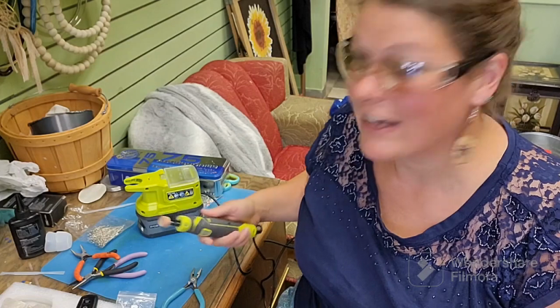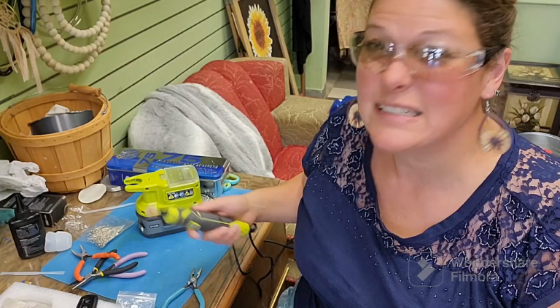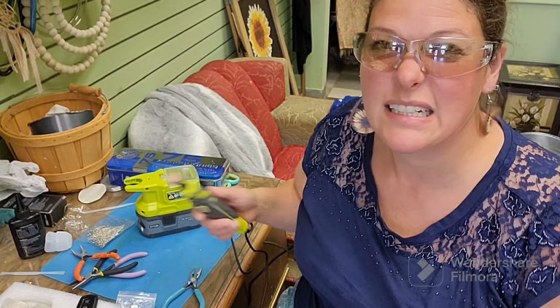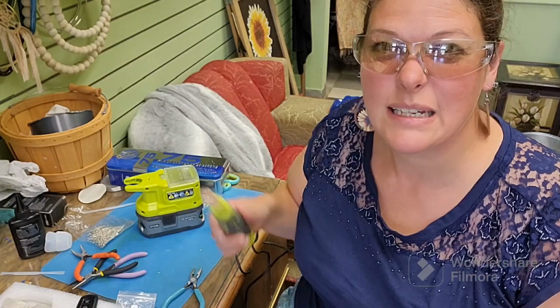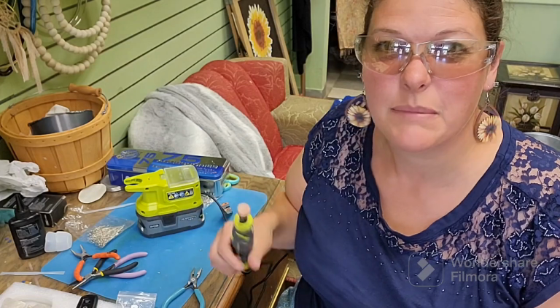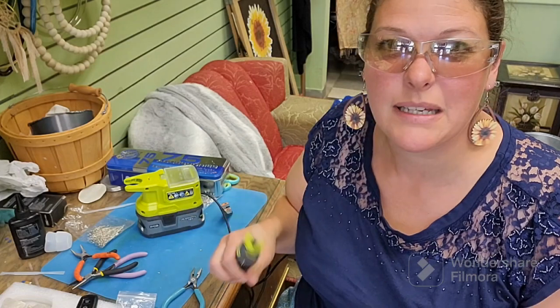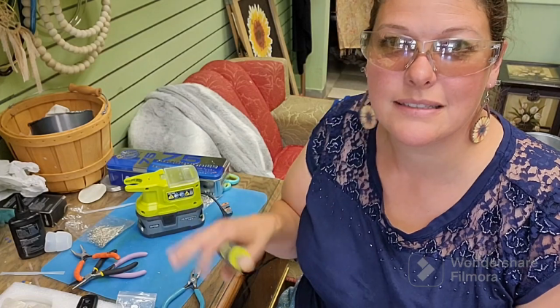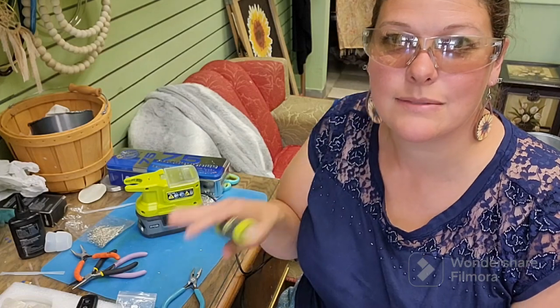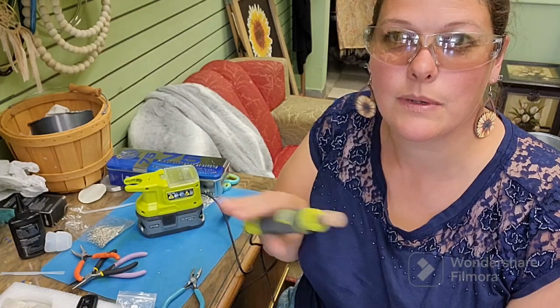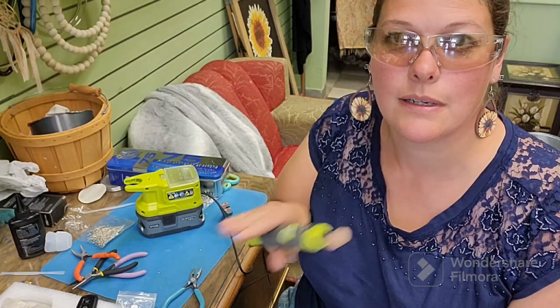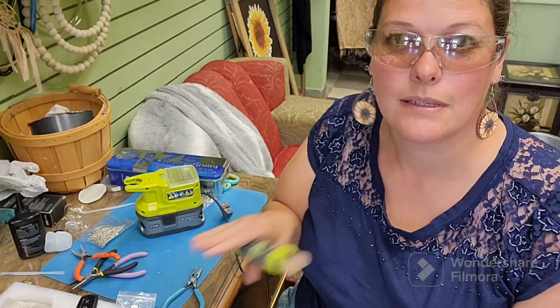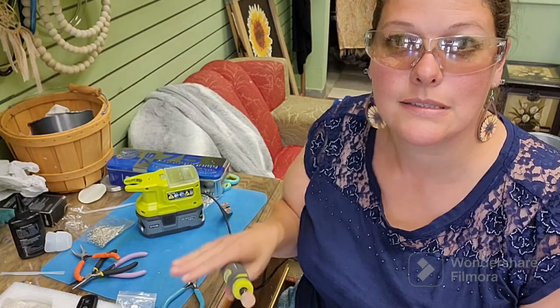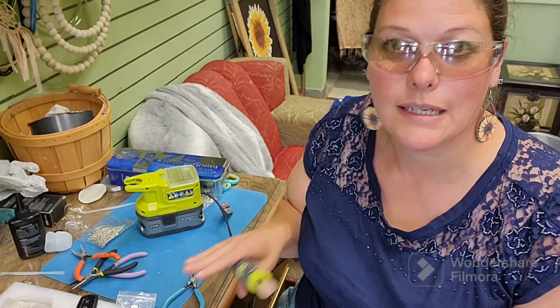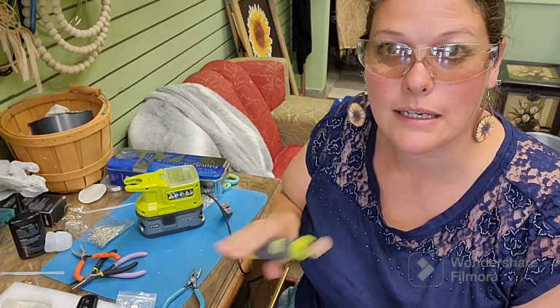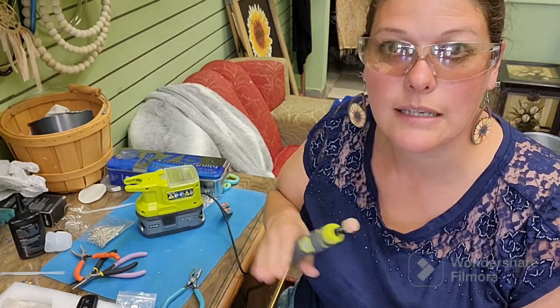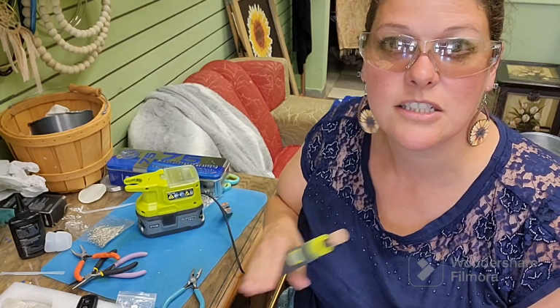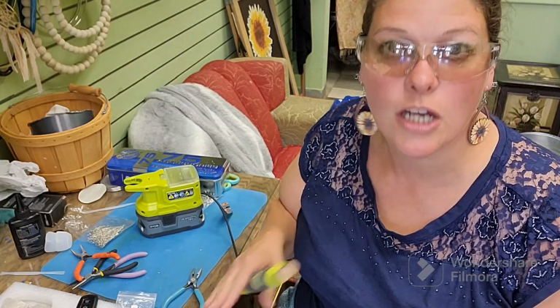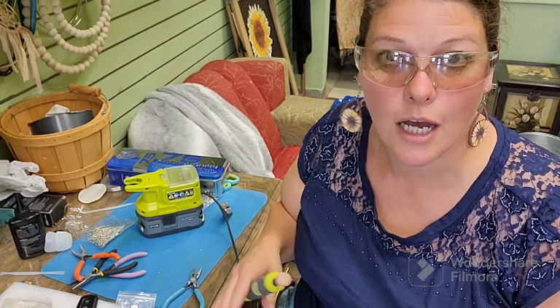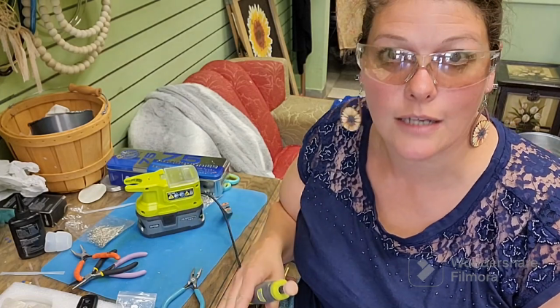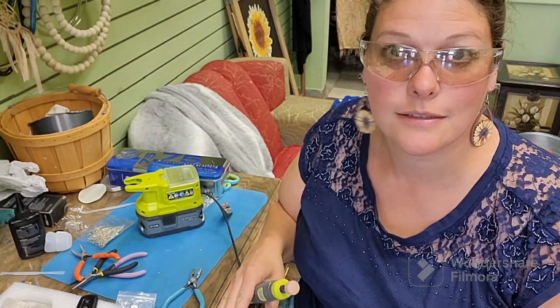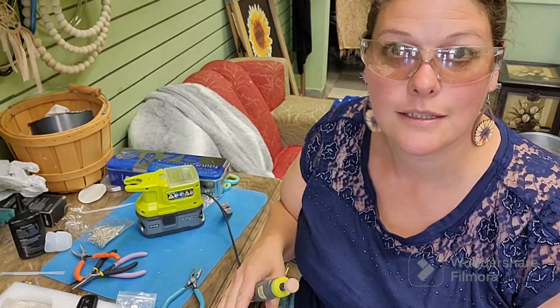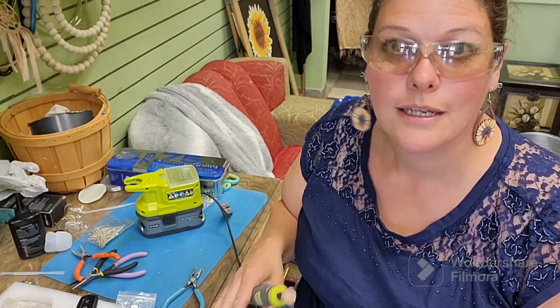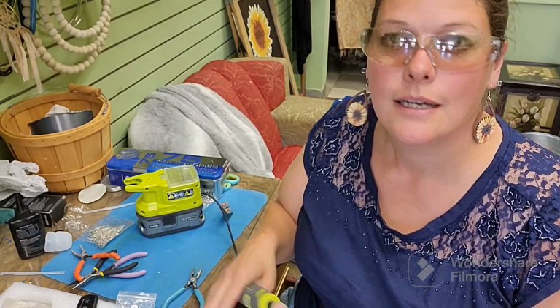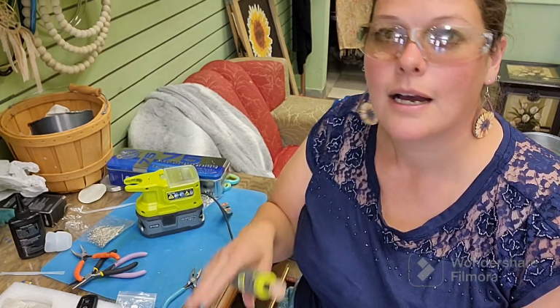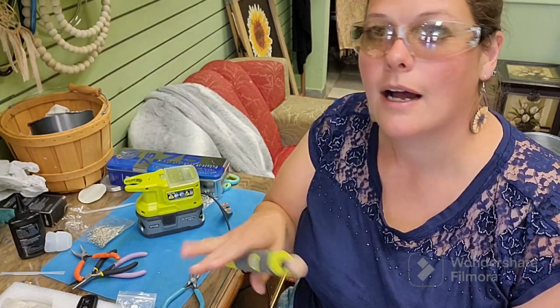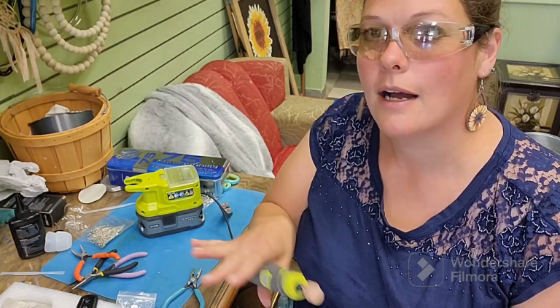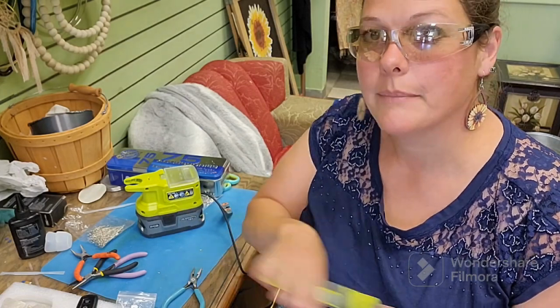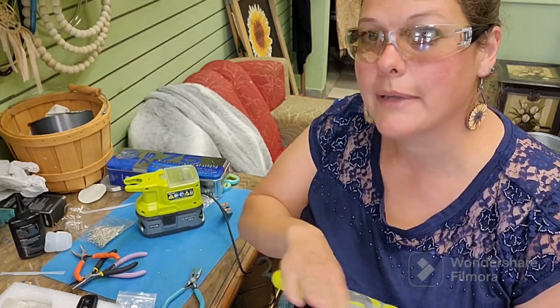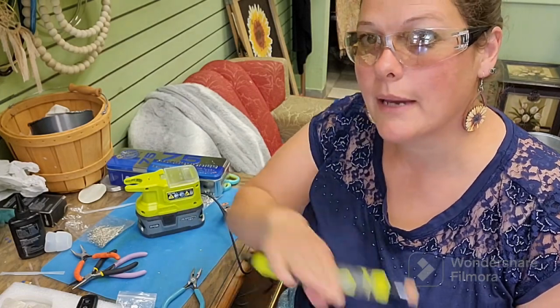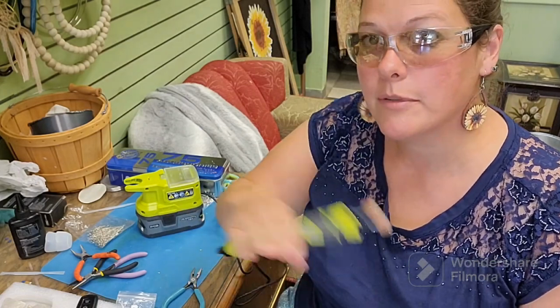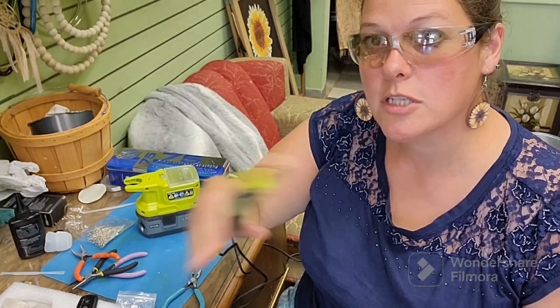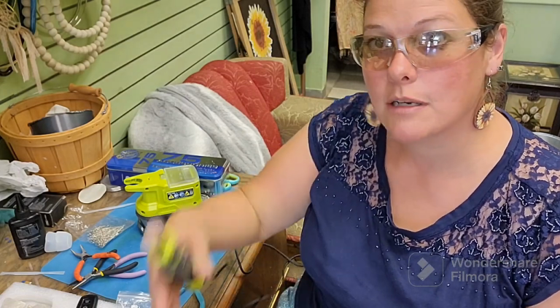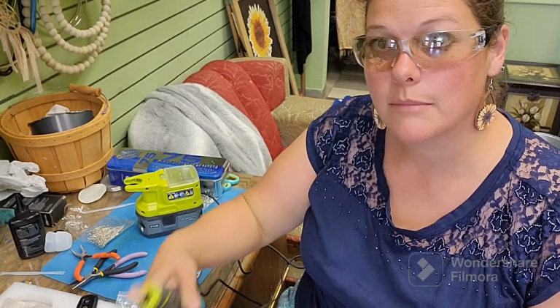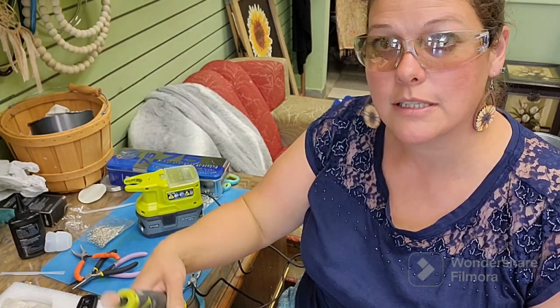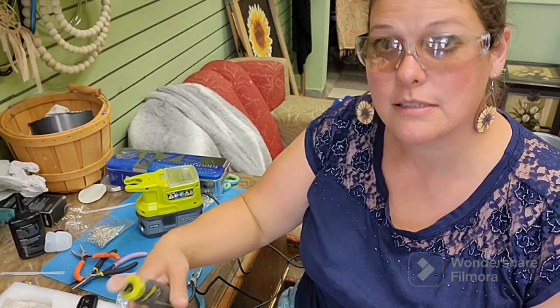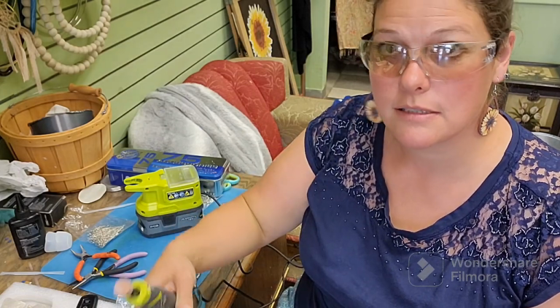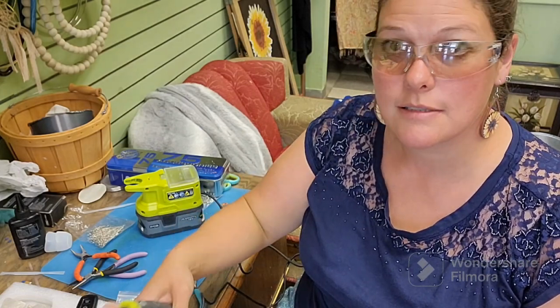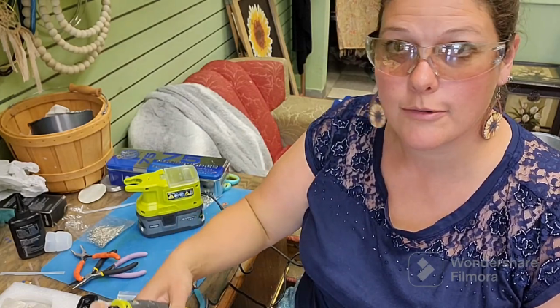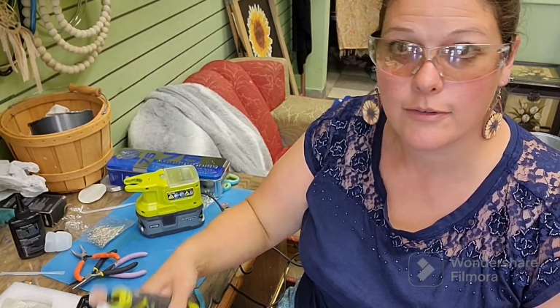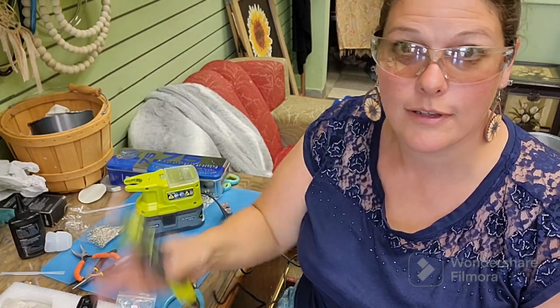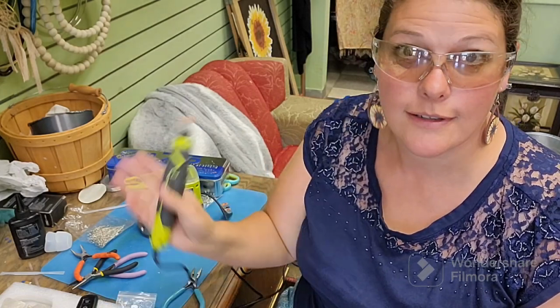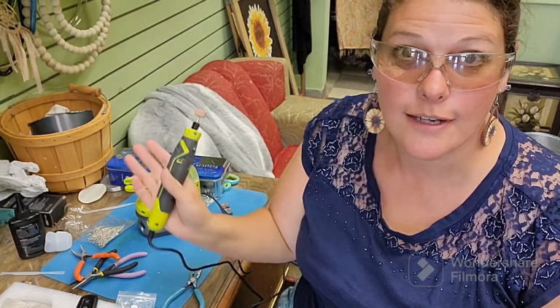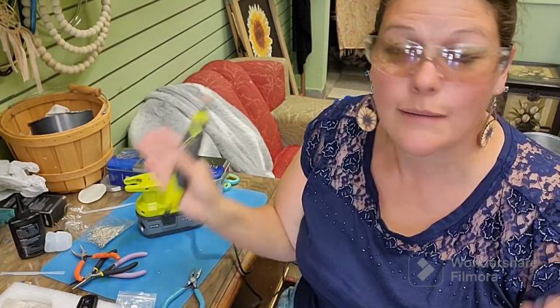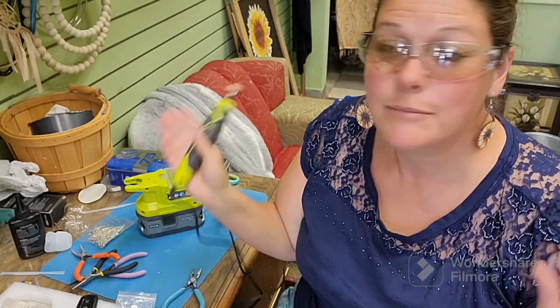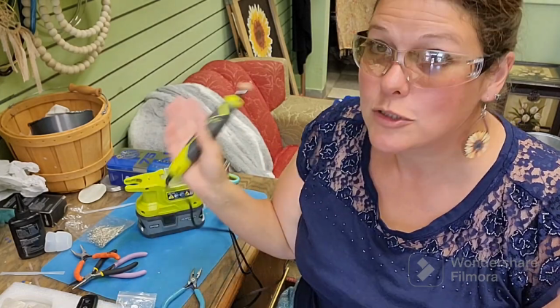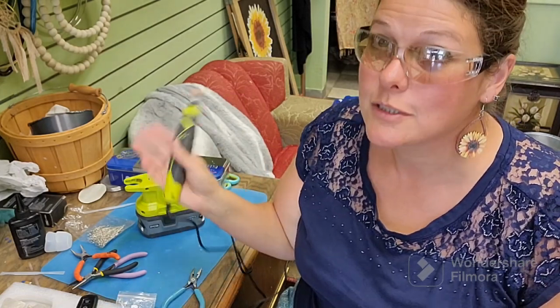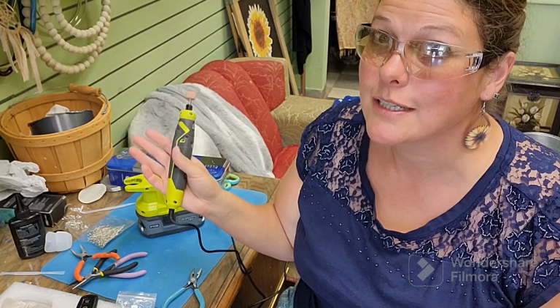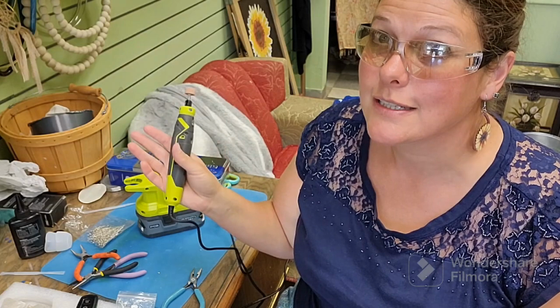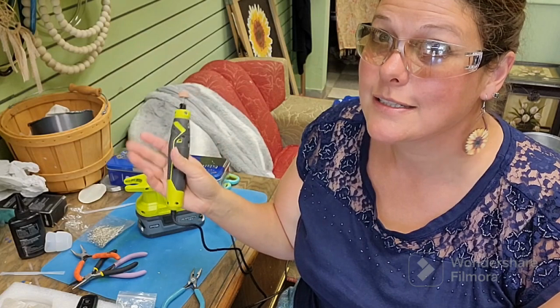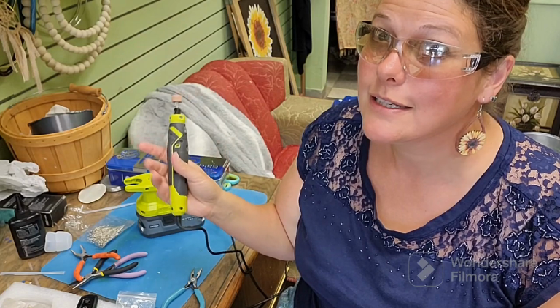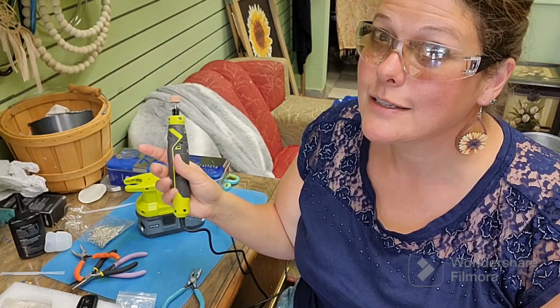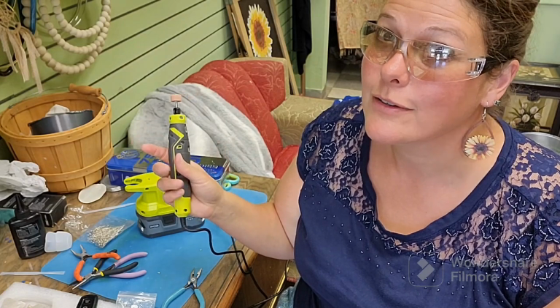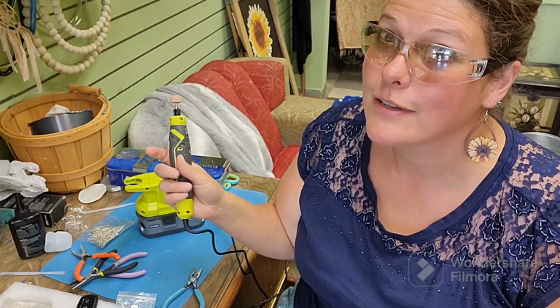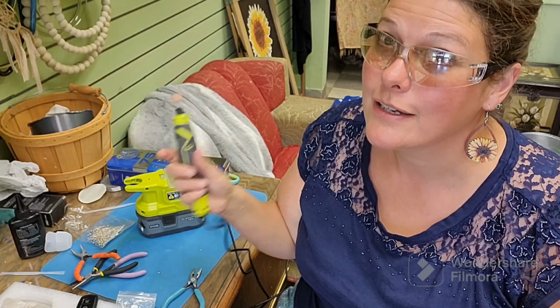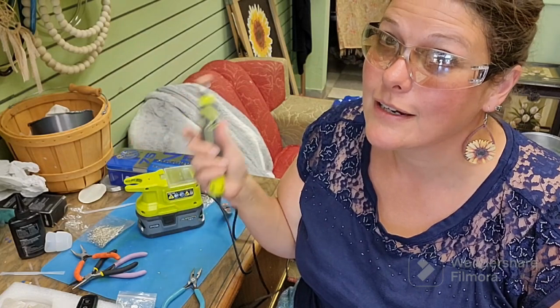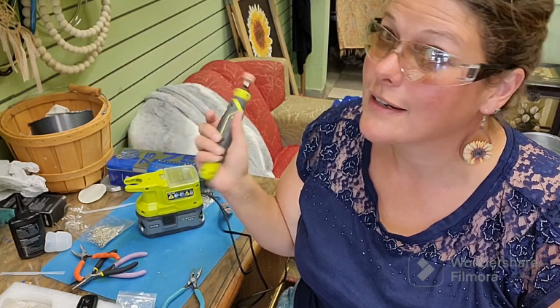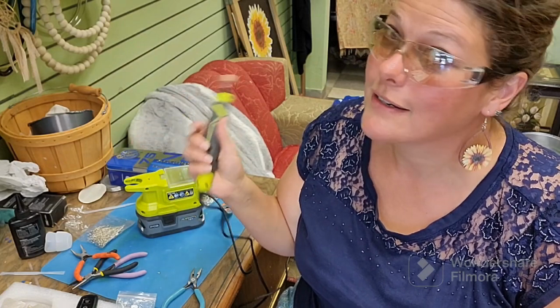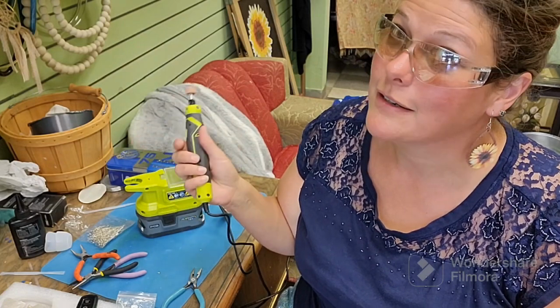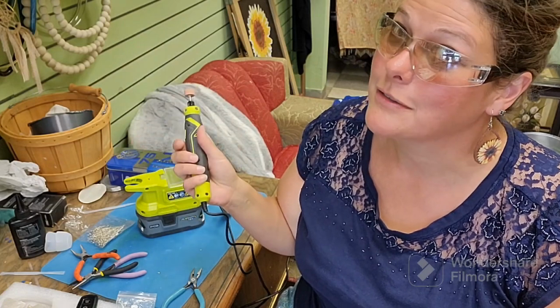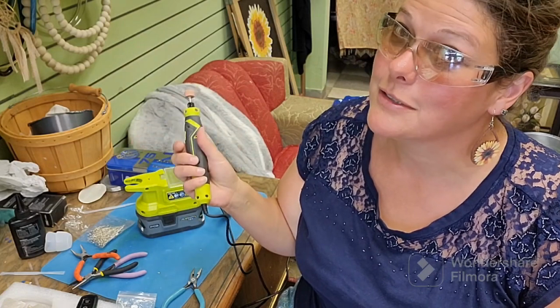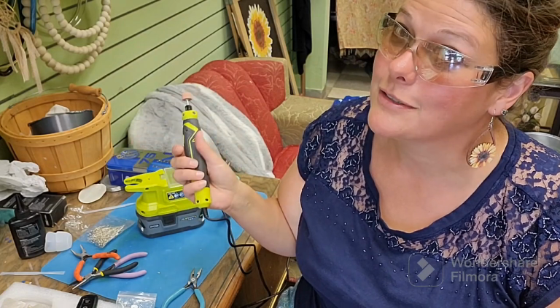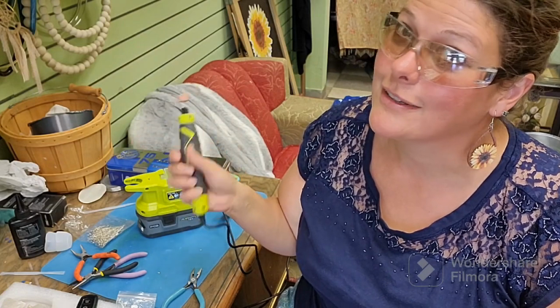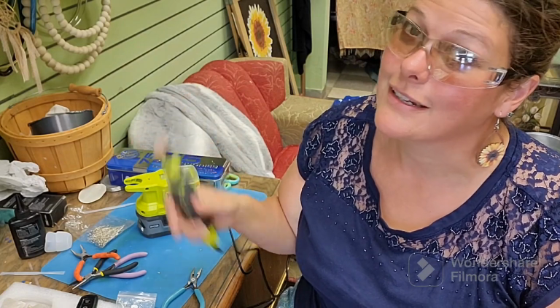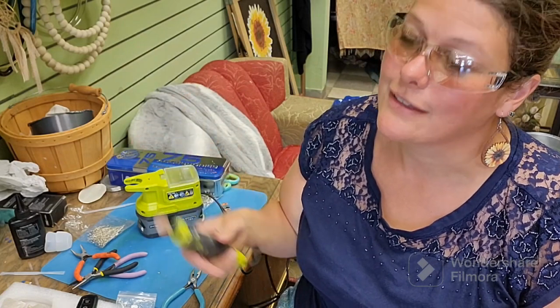Faceting means where it's cut. Cabochon means it's rounded on the top — just in case you didn't know that. I didn't always know that either.